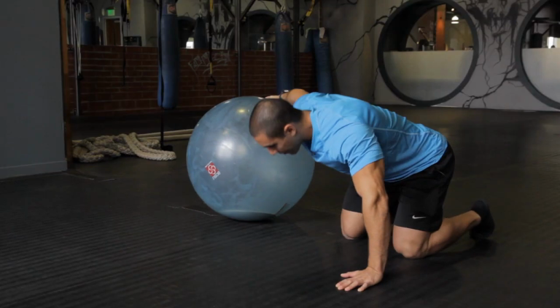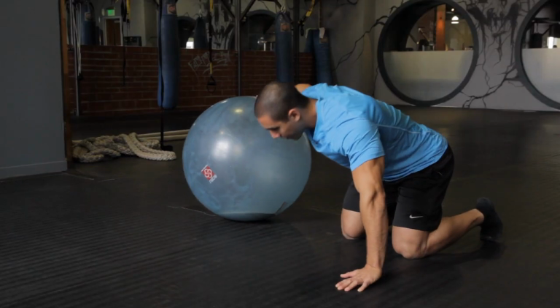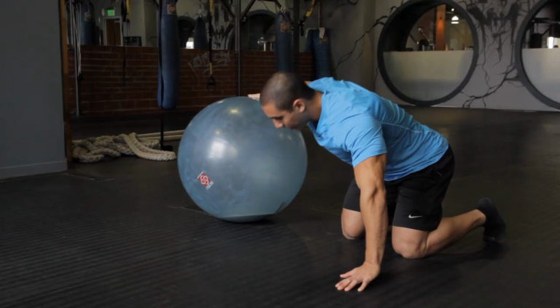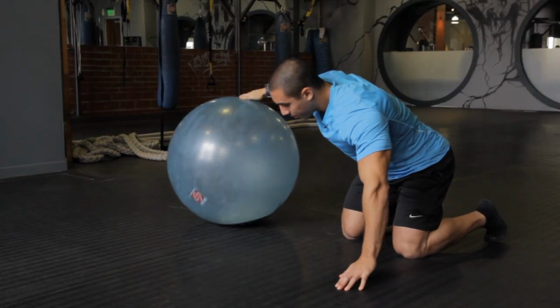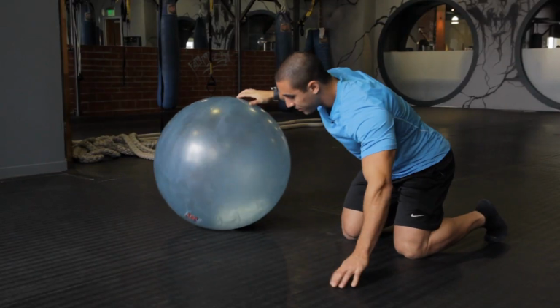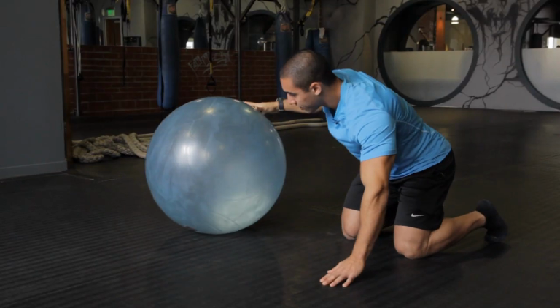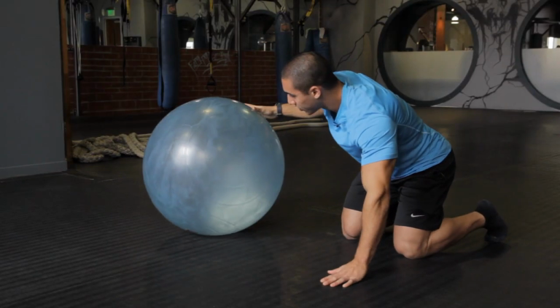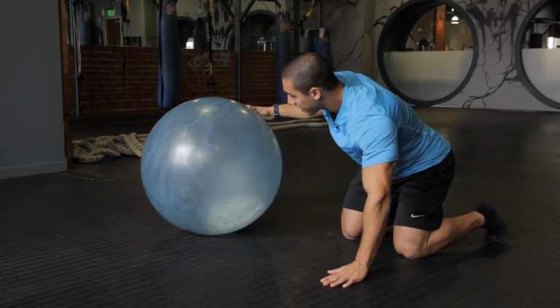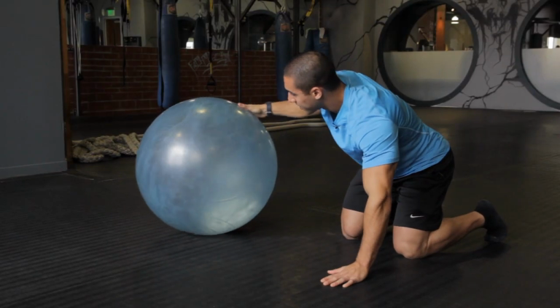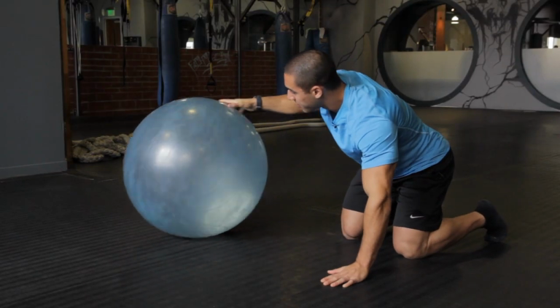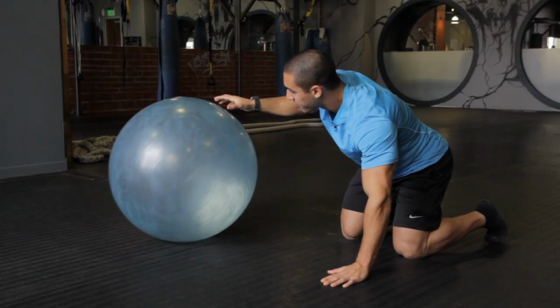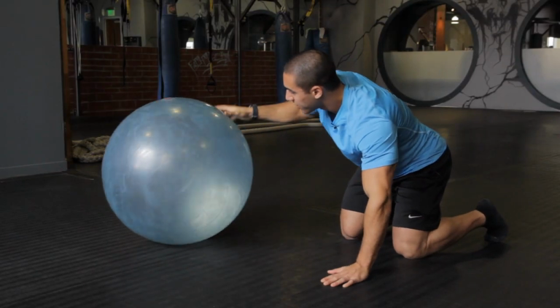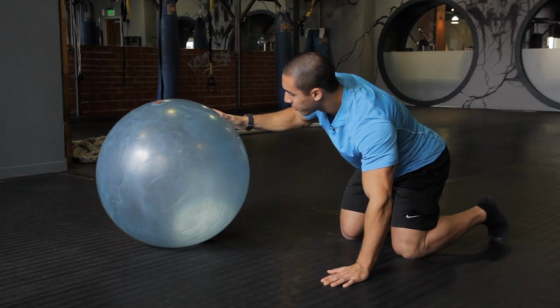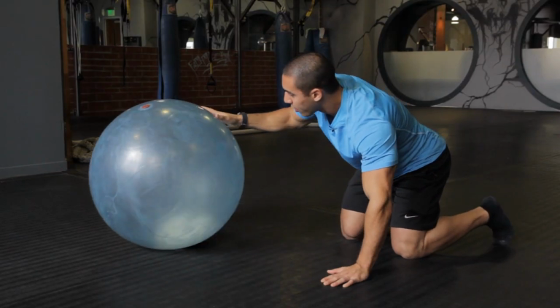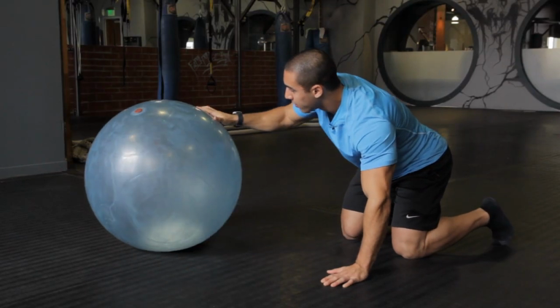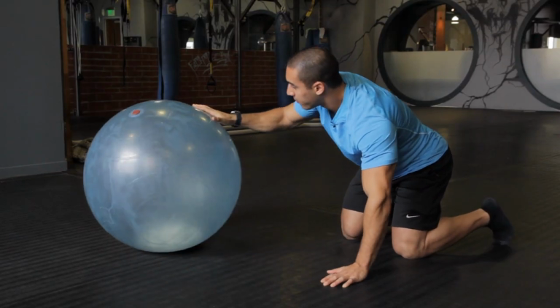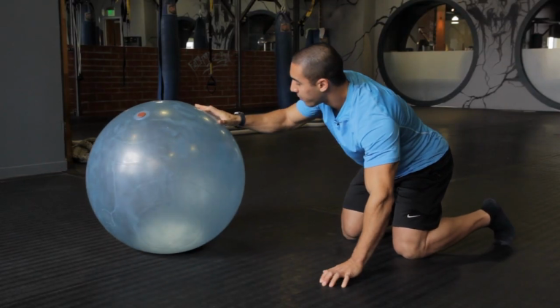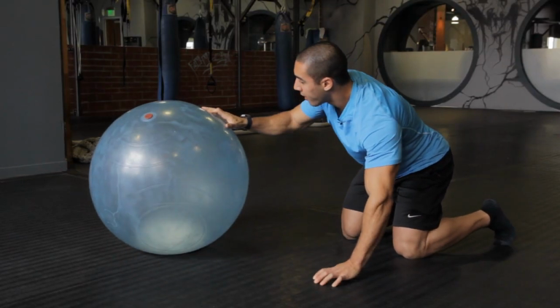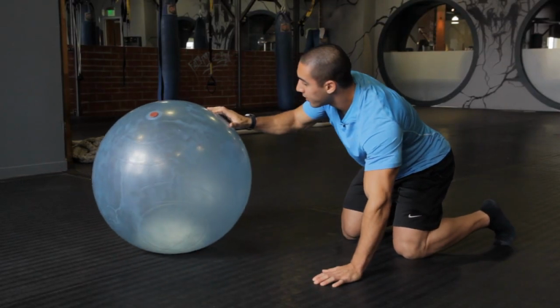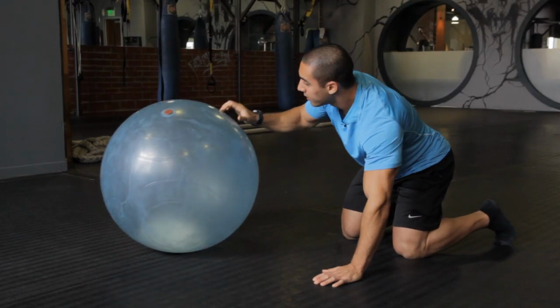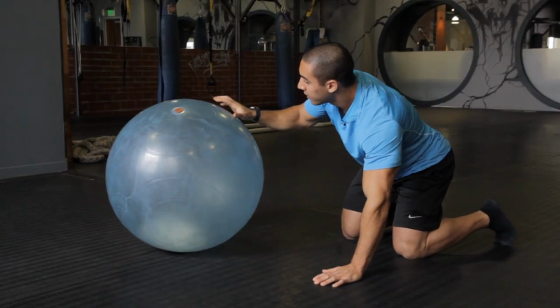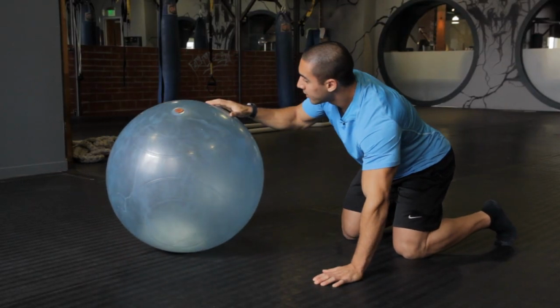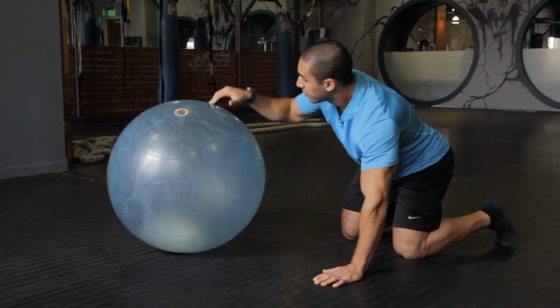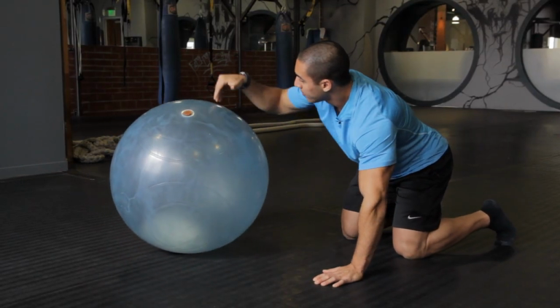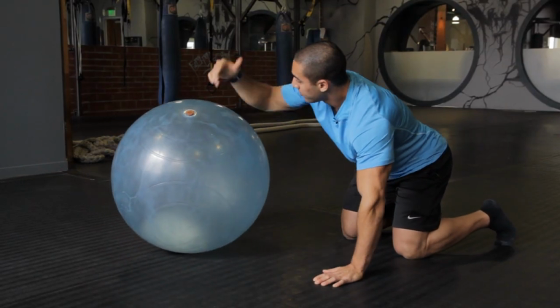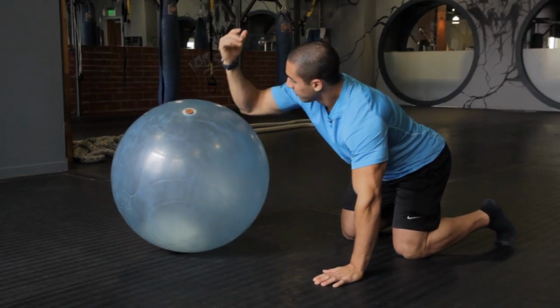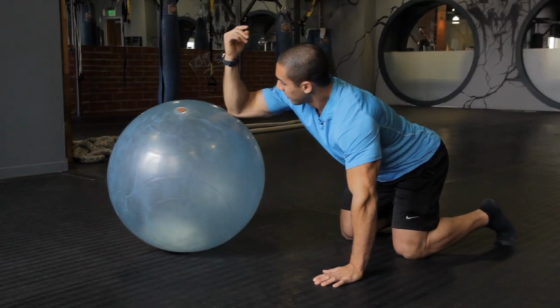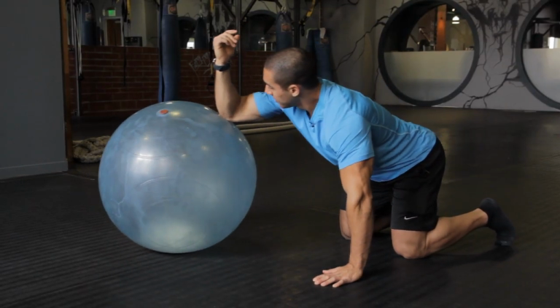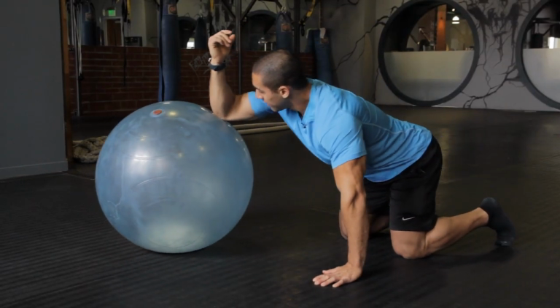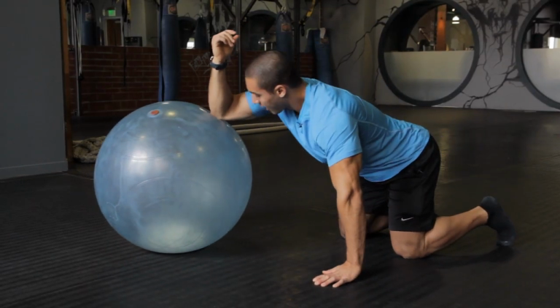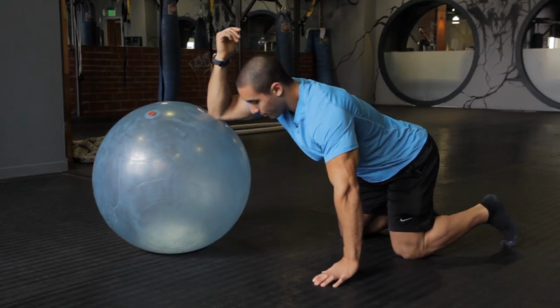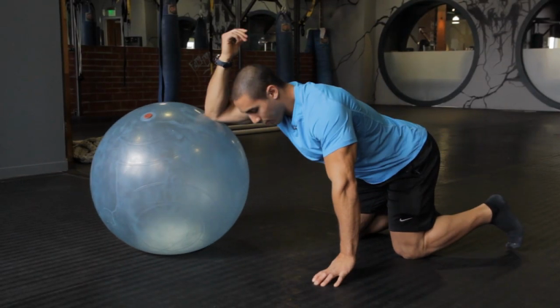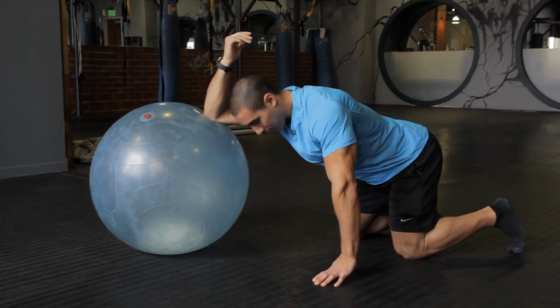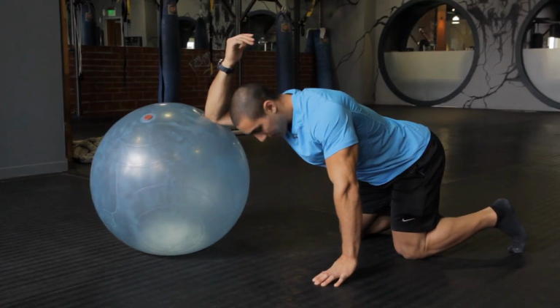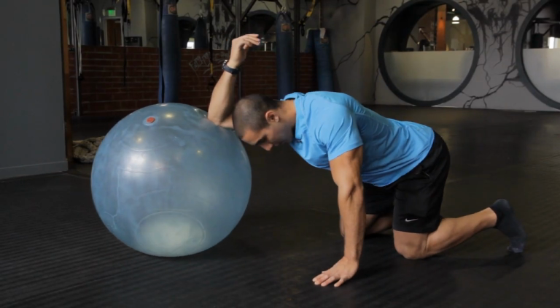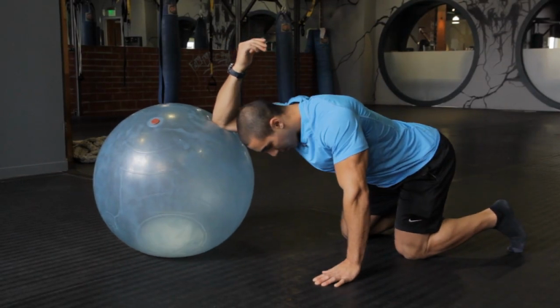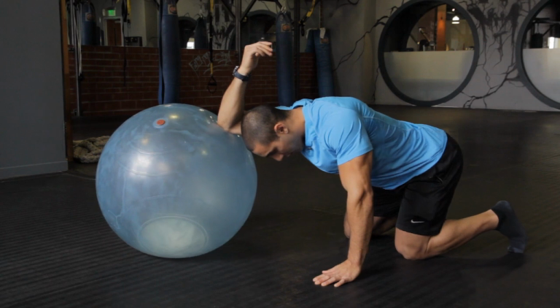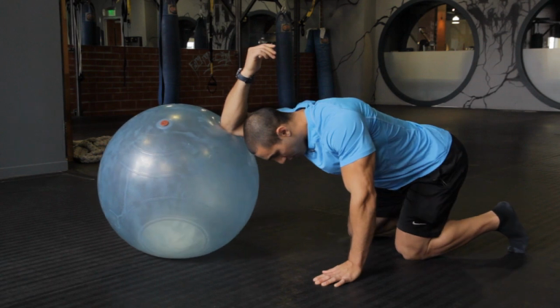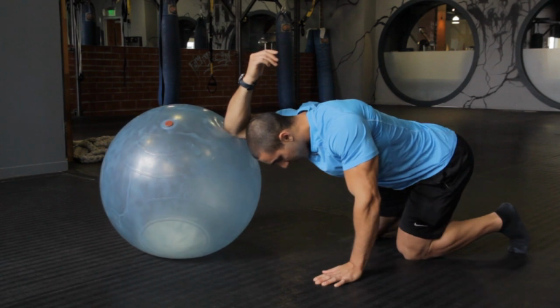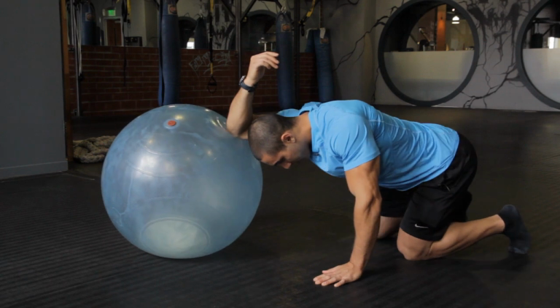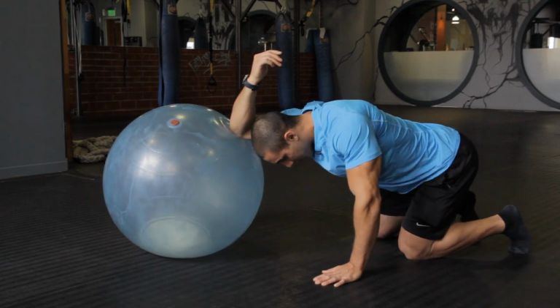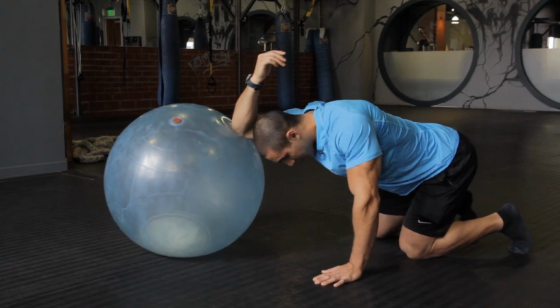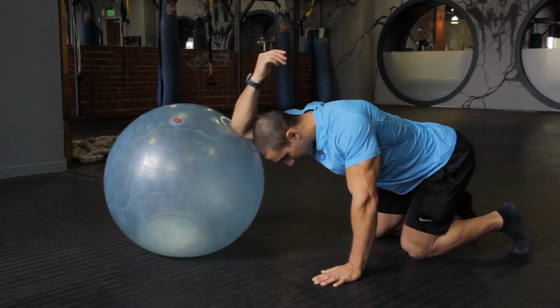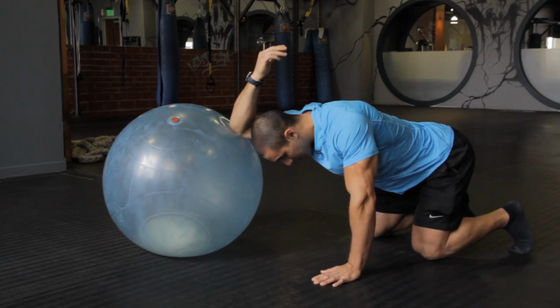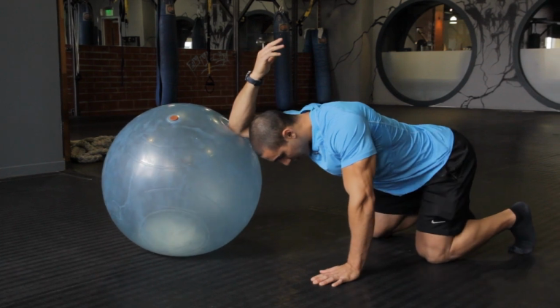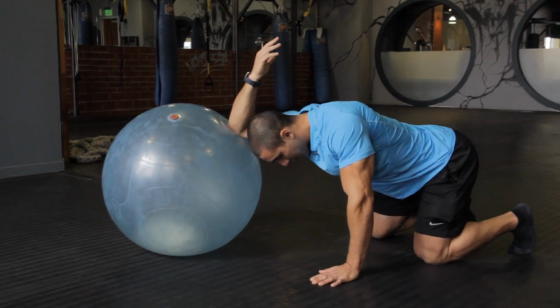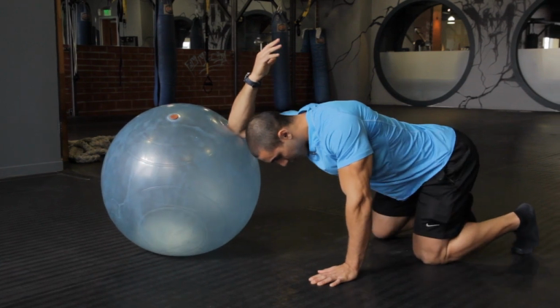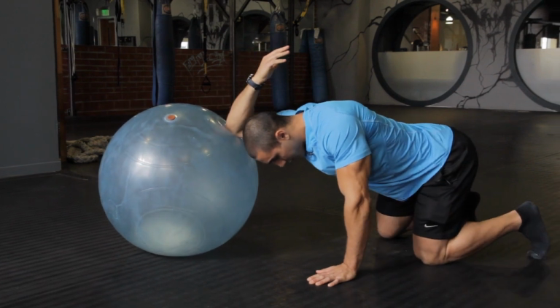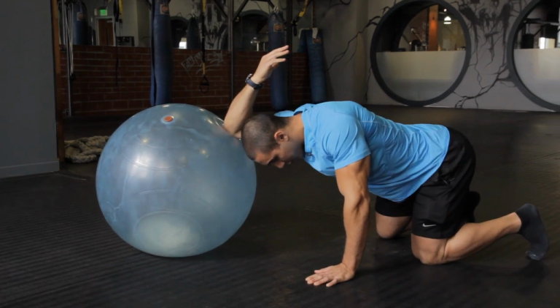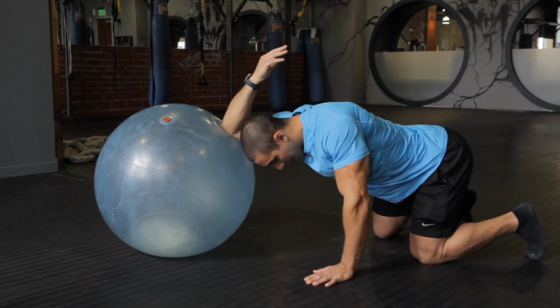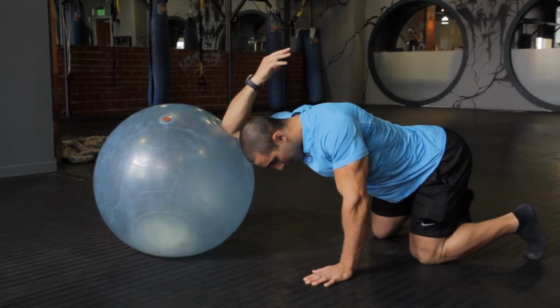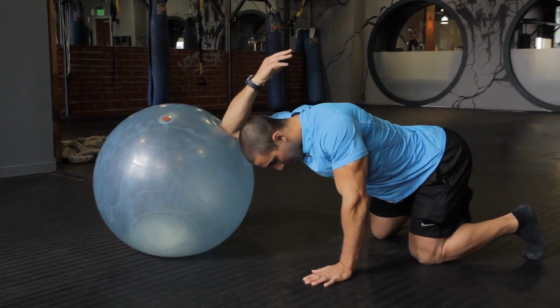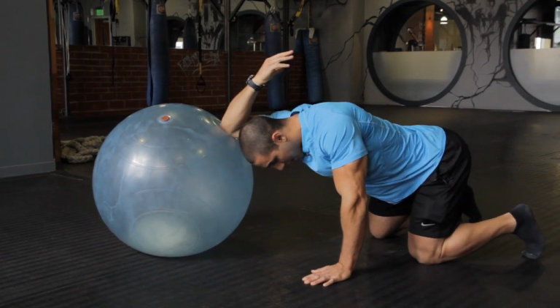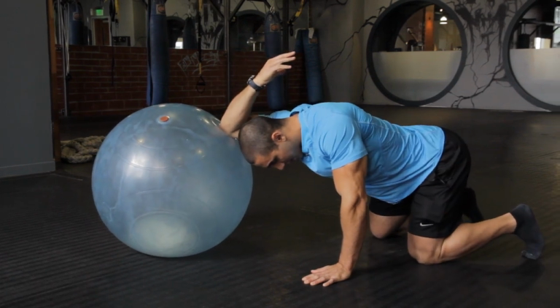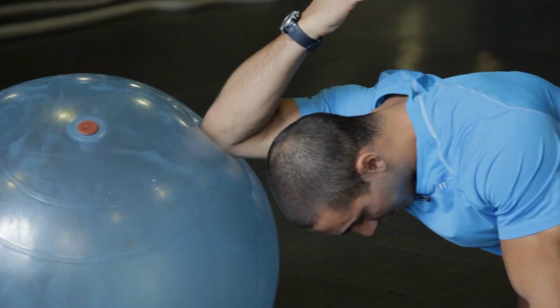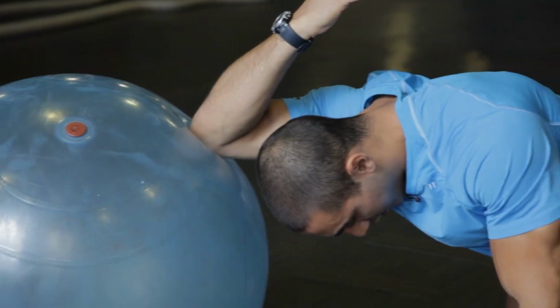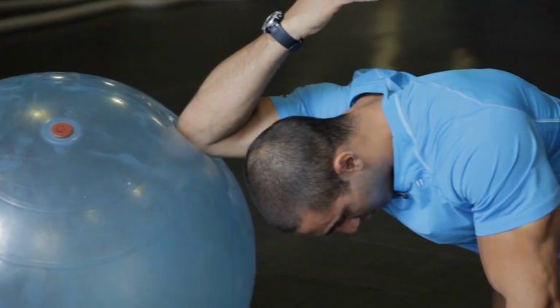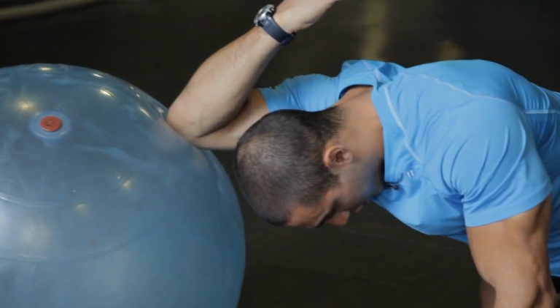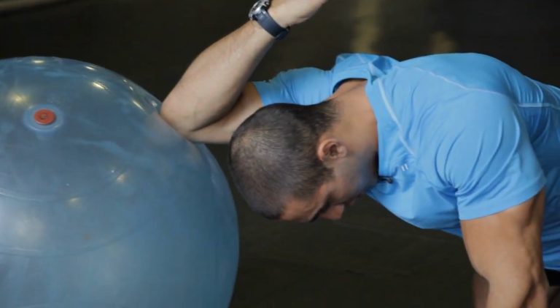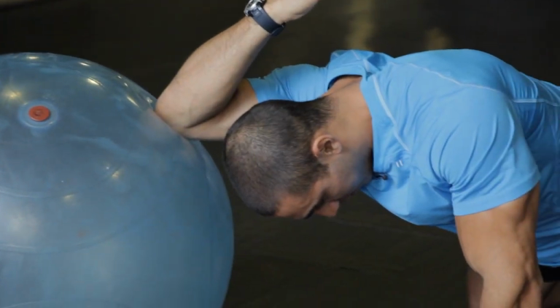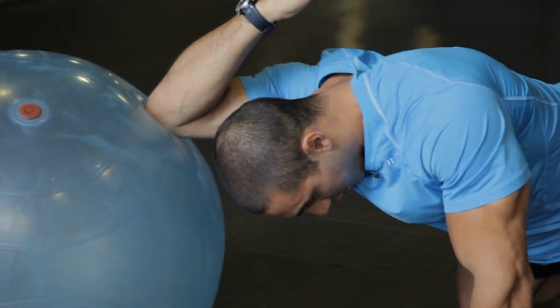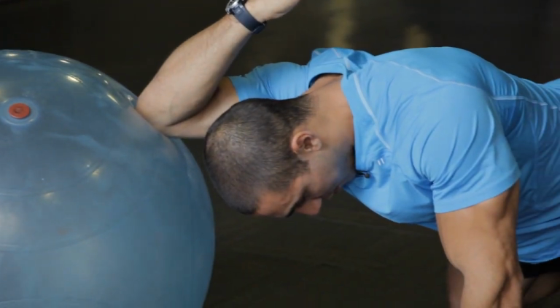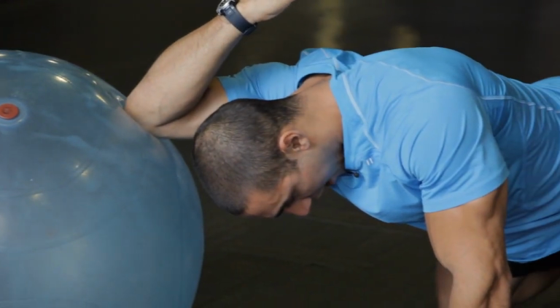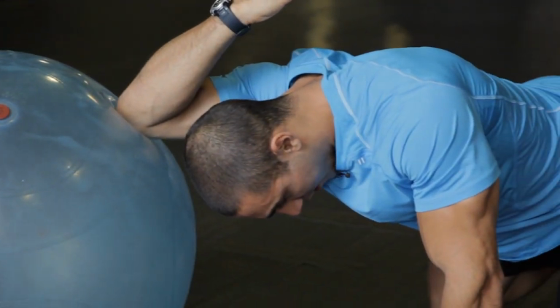When it comes to the triceps, bring the ball in front, place the elbow on the front of the ball, and reach back behind like you're reaching for your back.